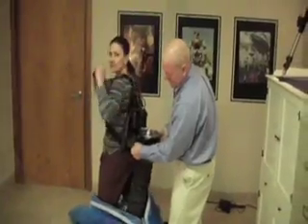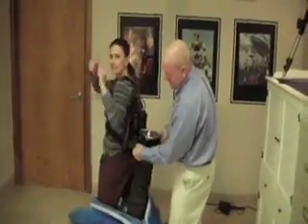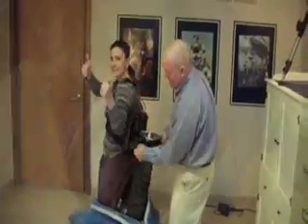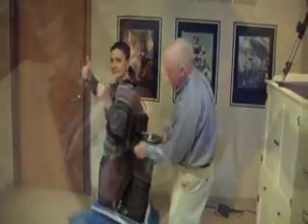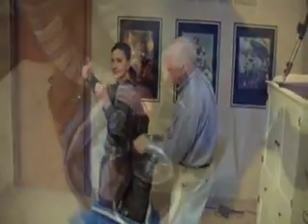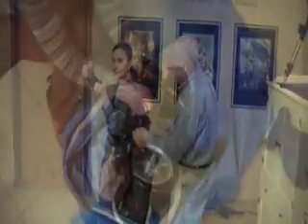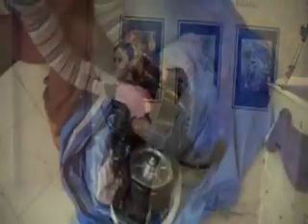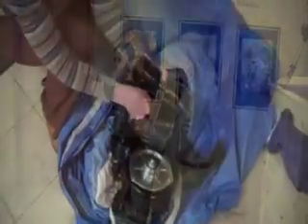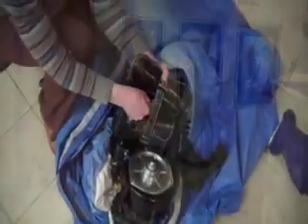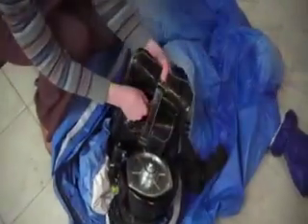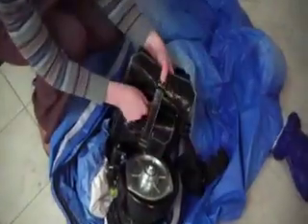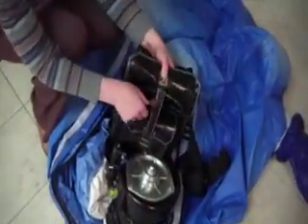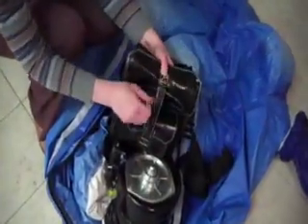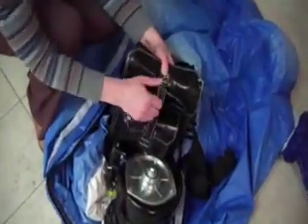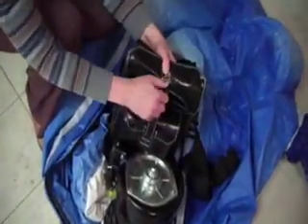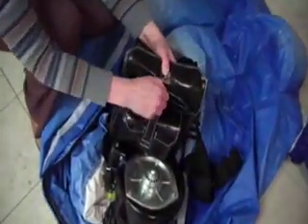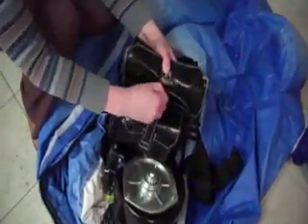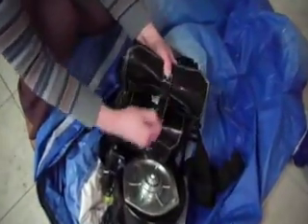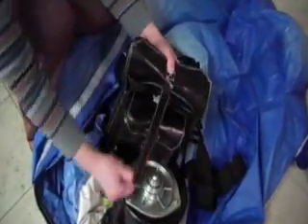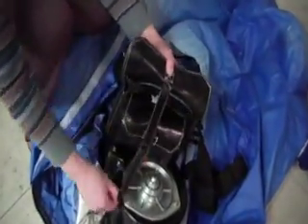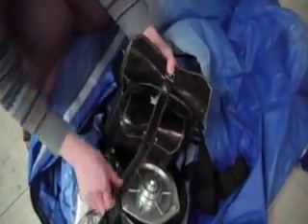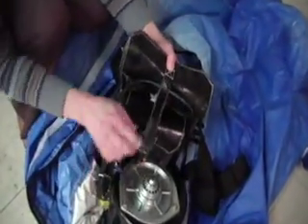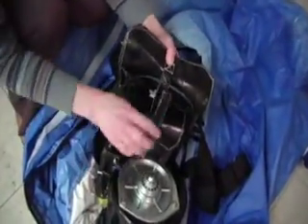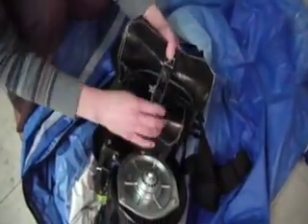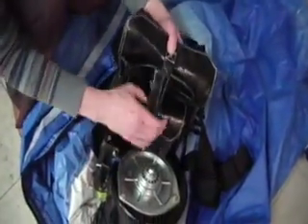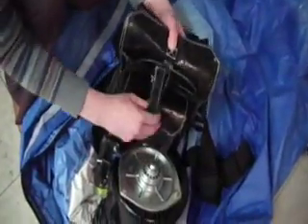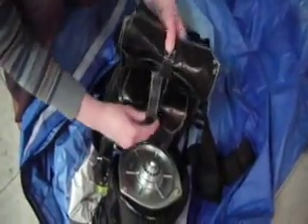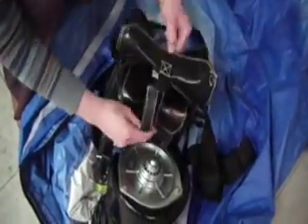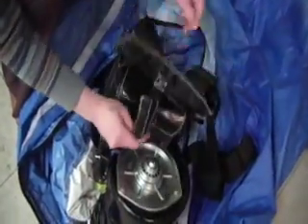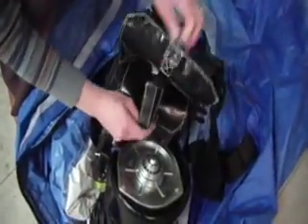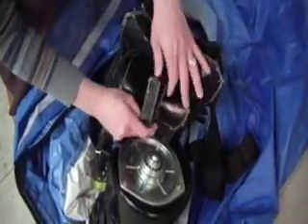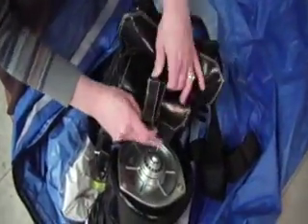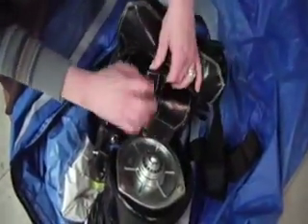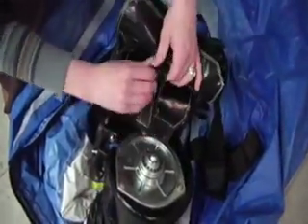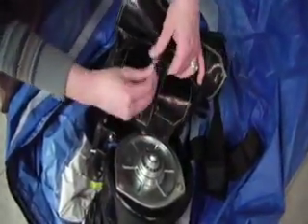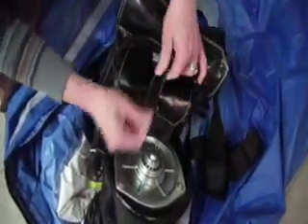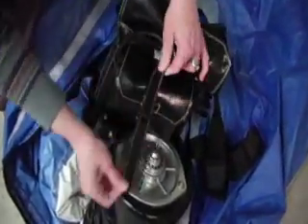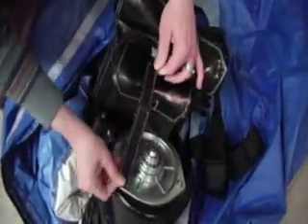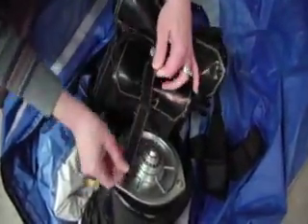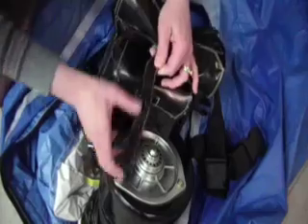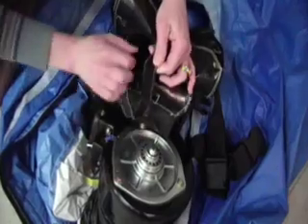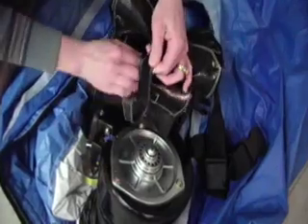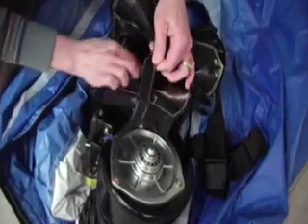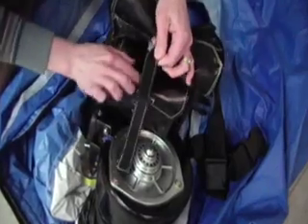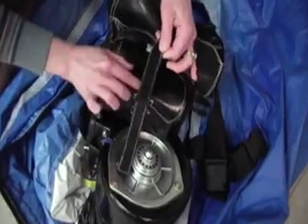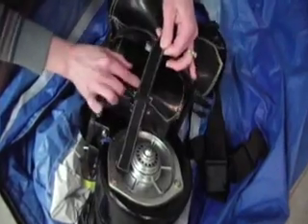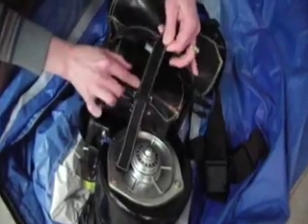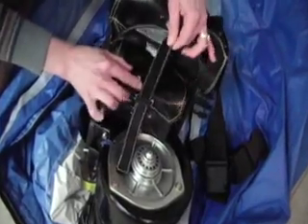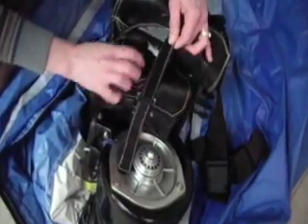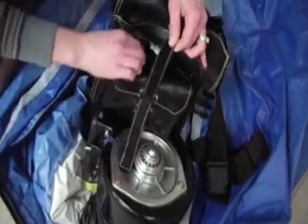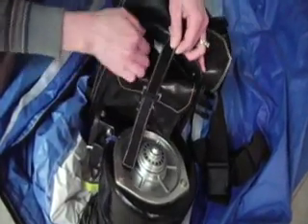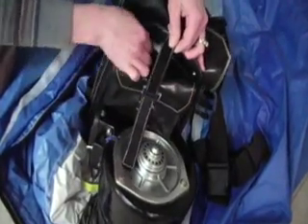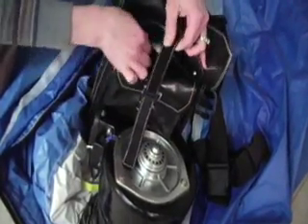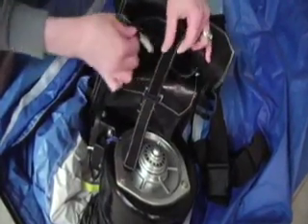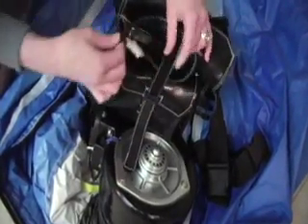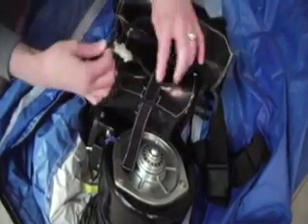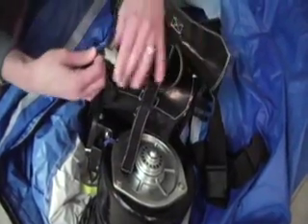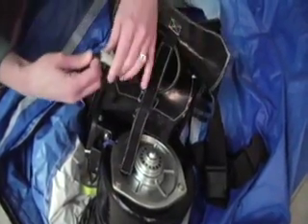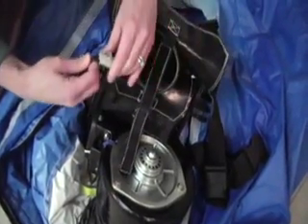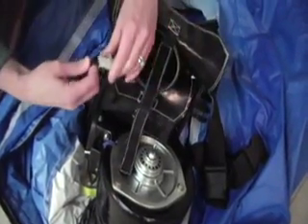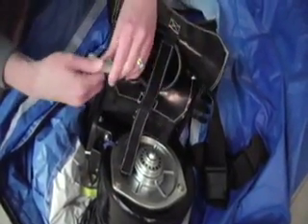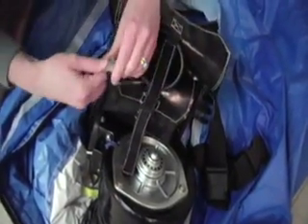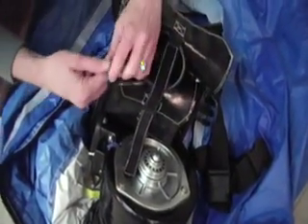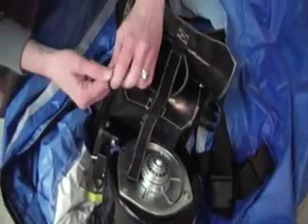When you're finished using the costume, disconnect the battery.